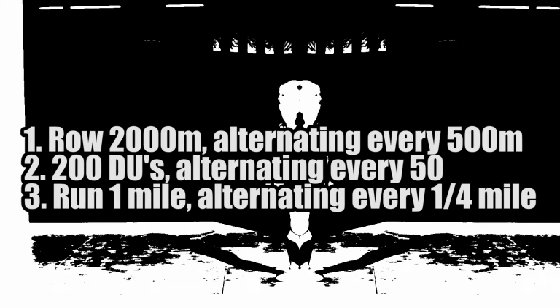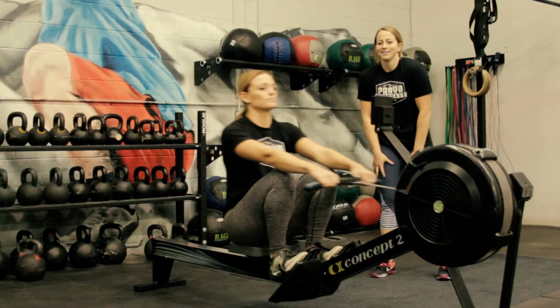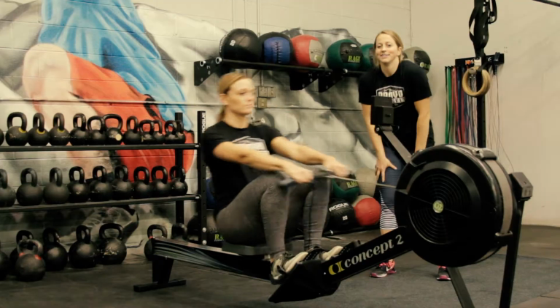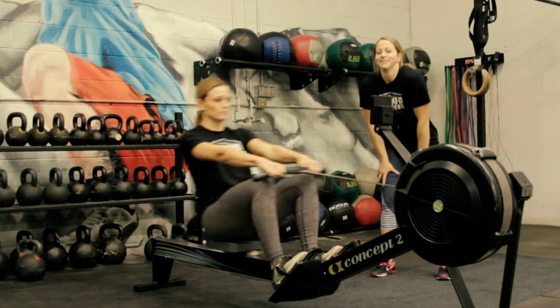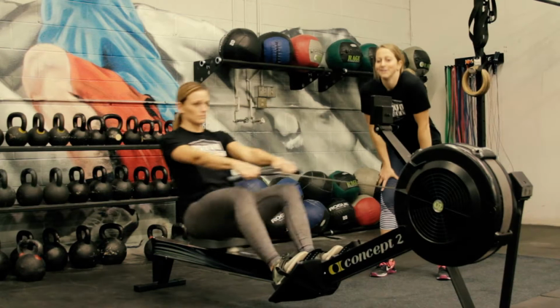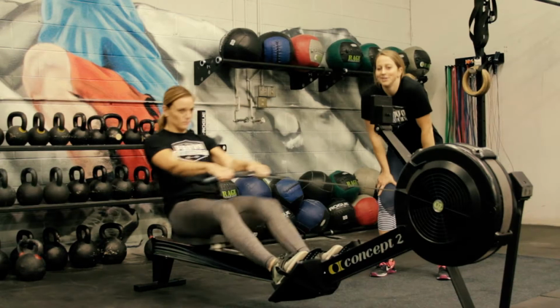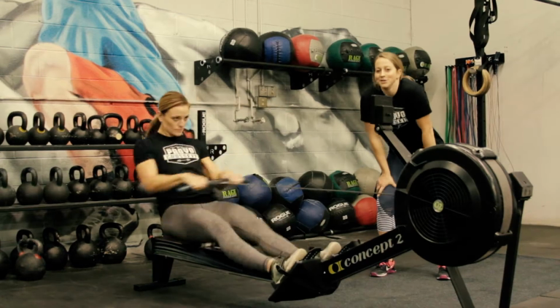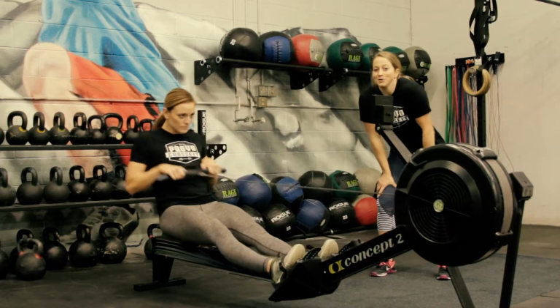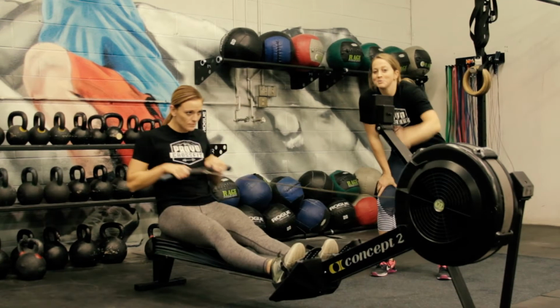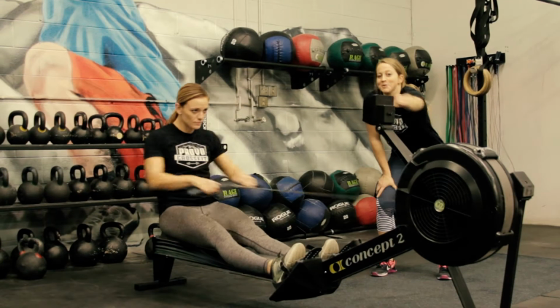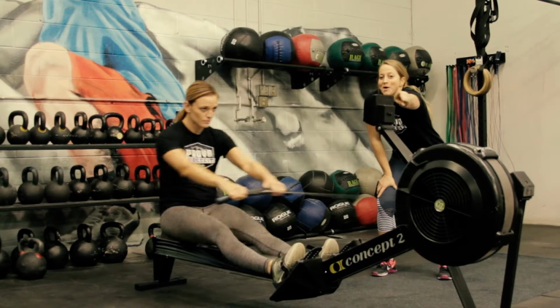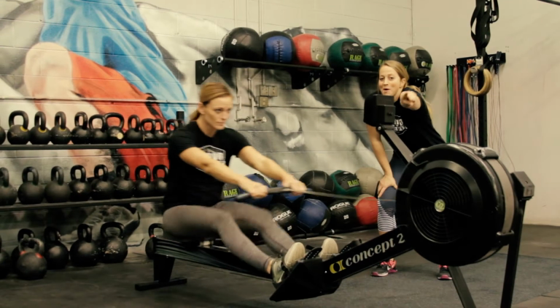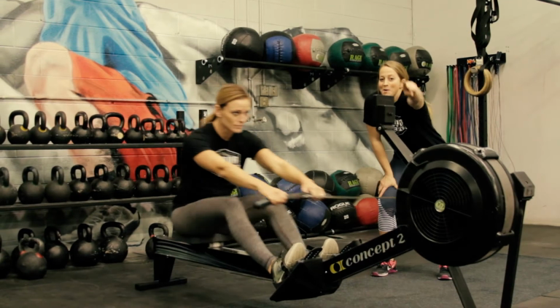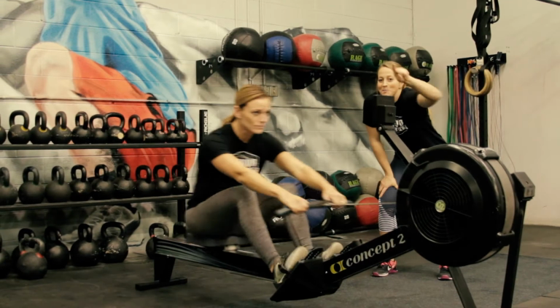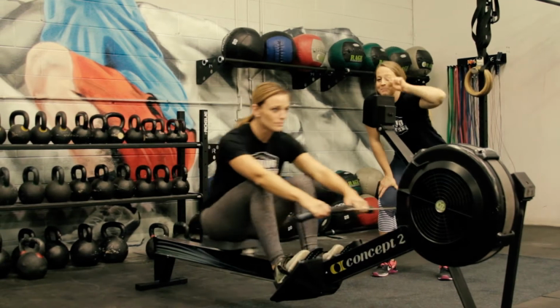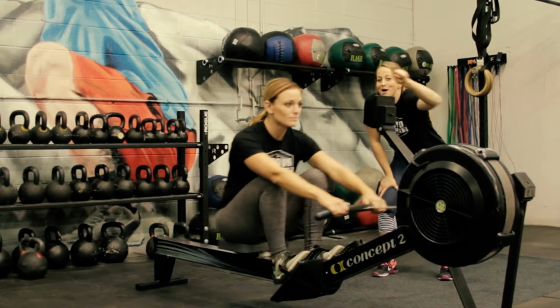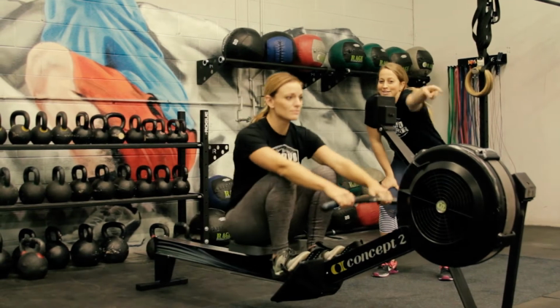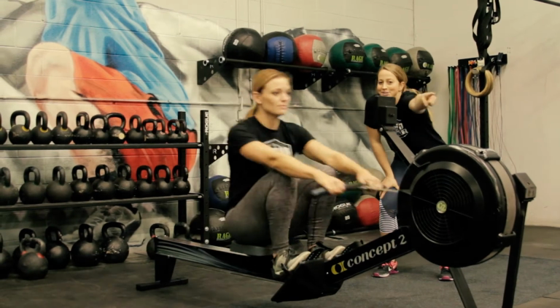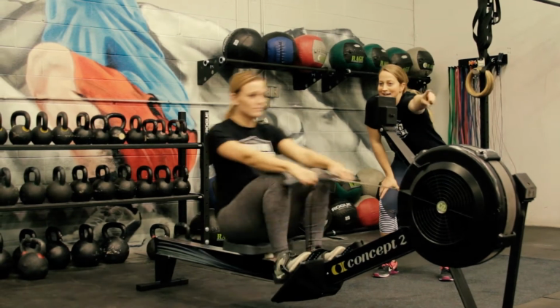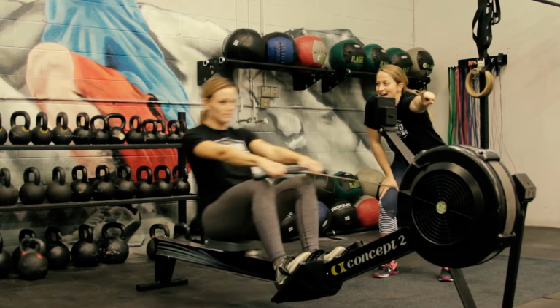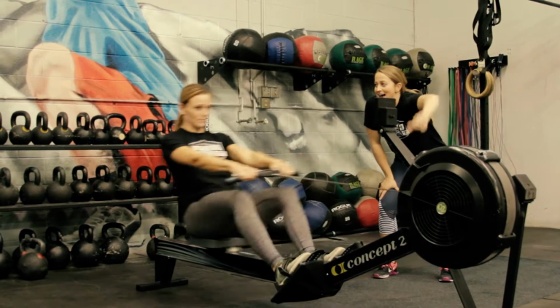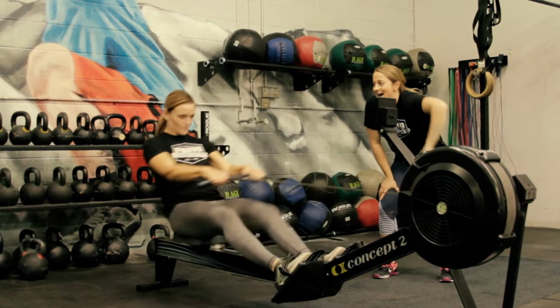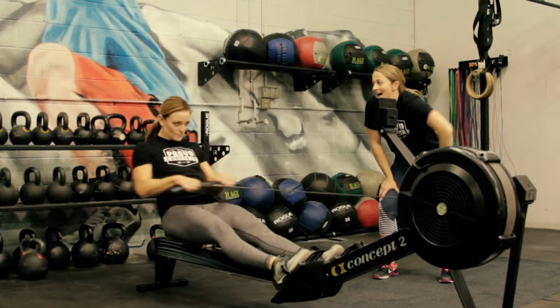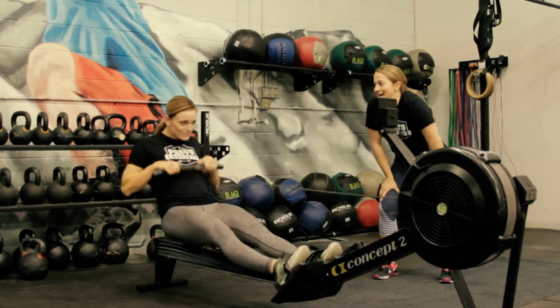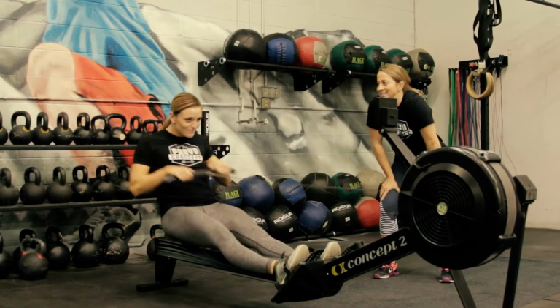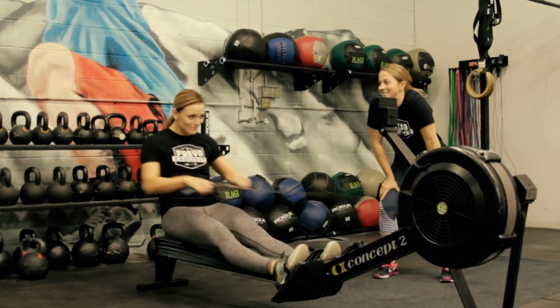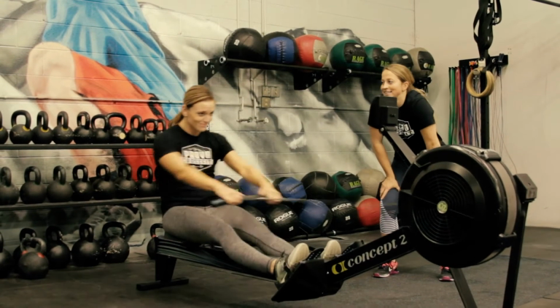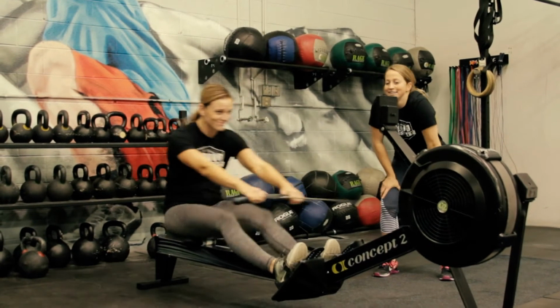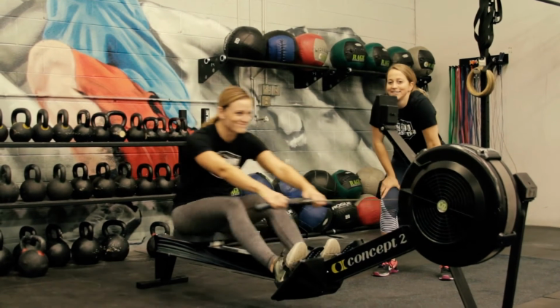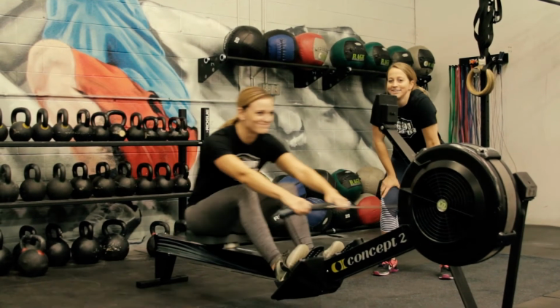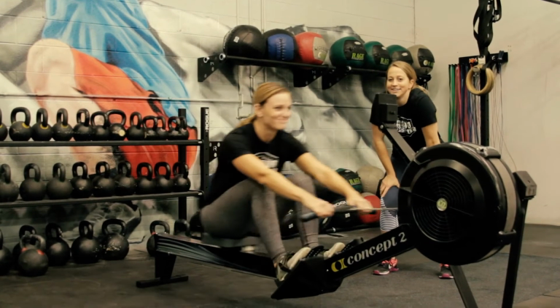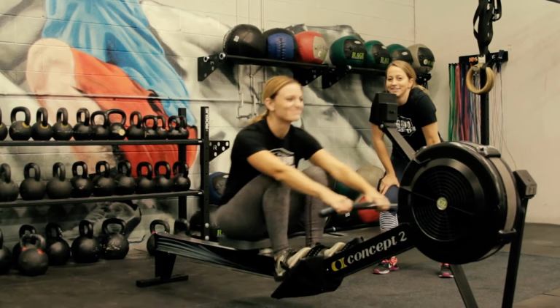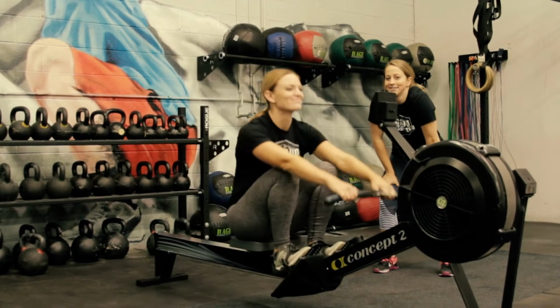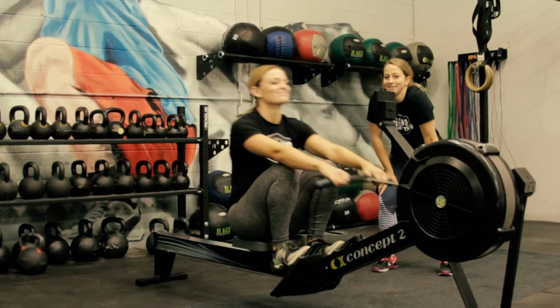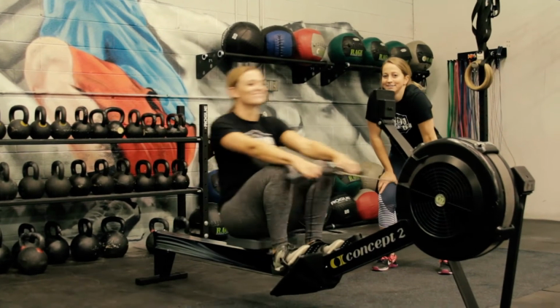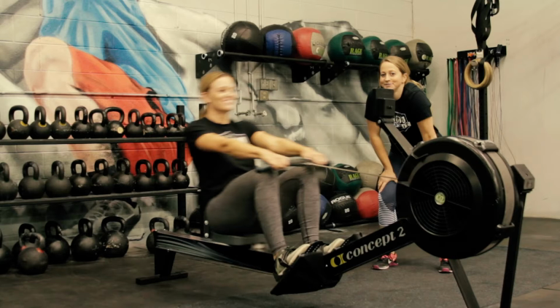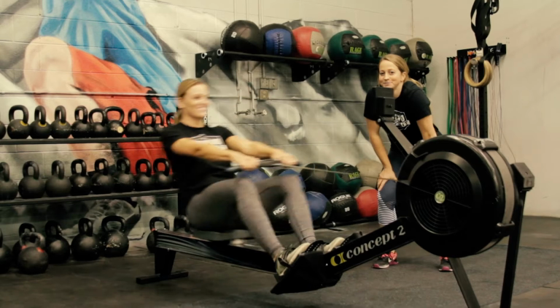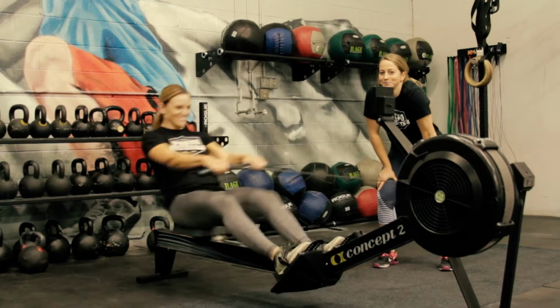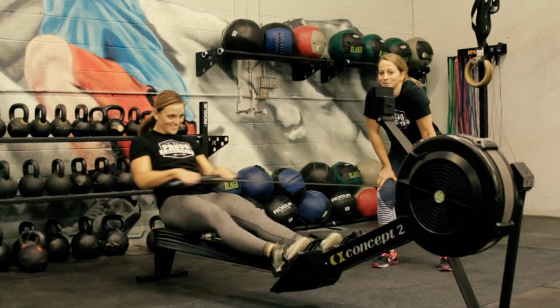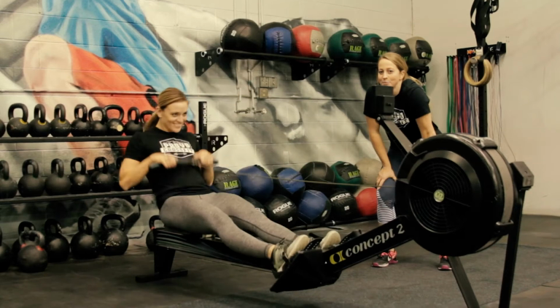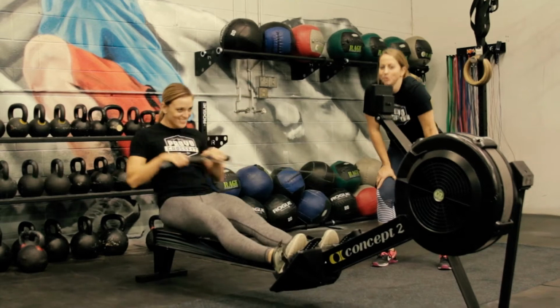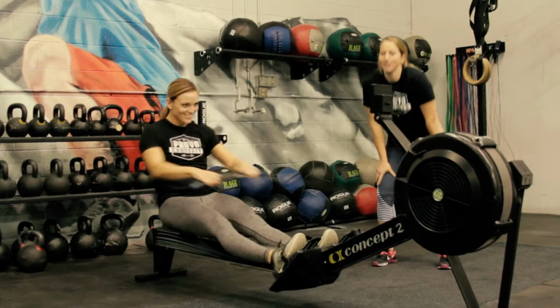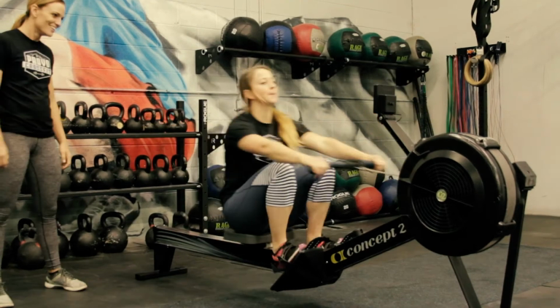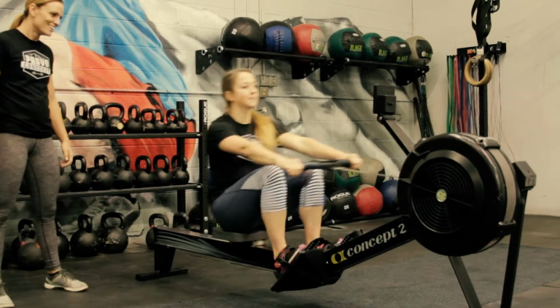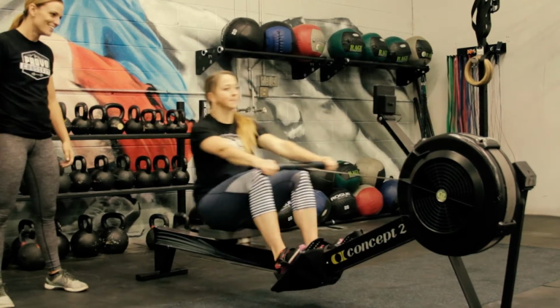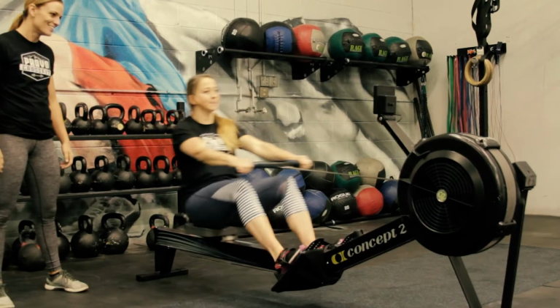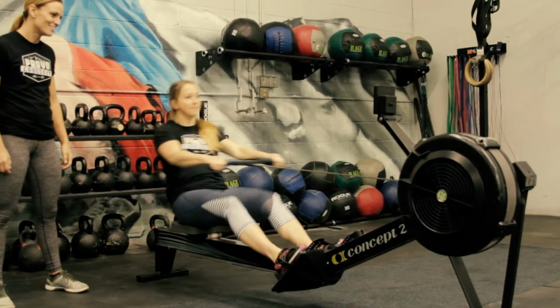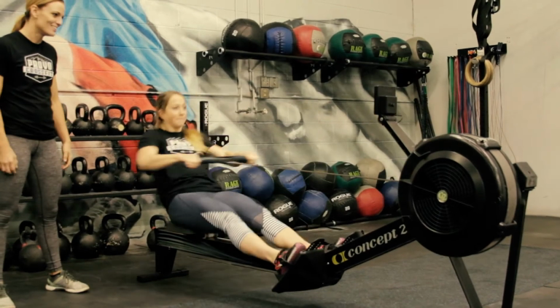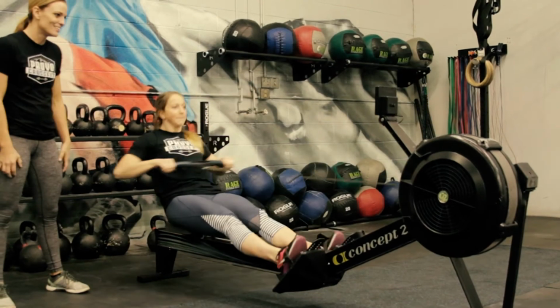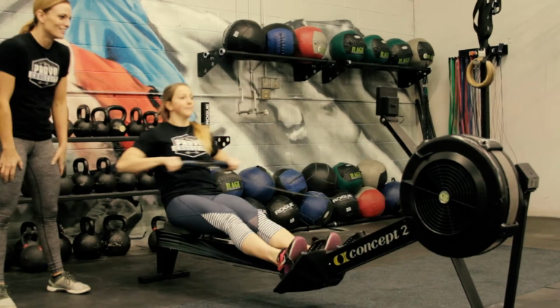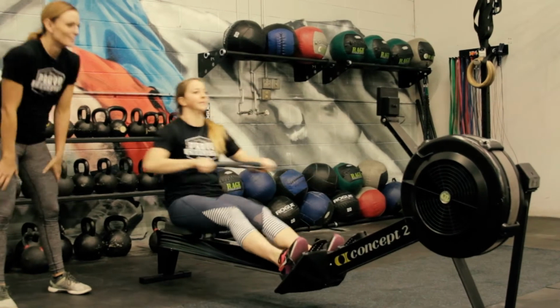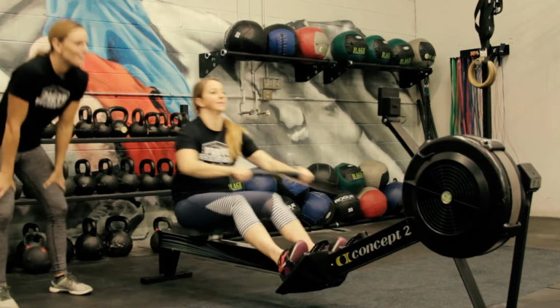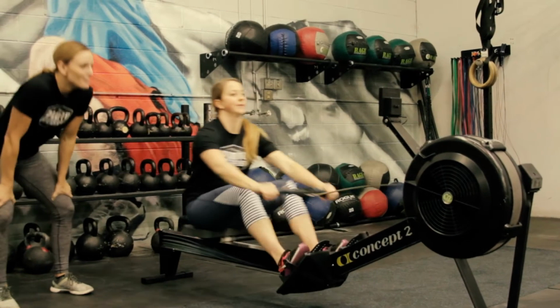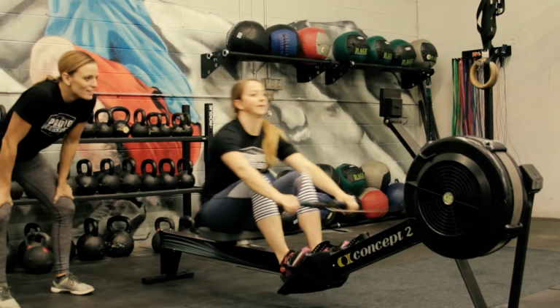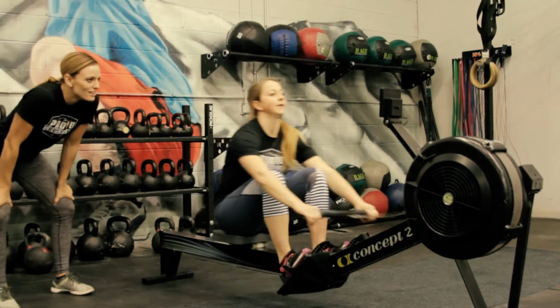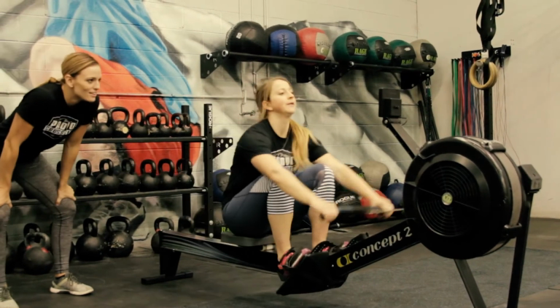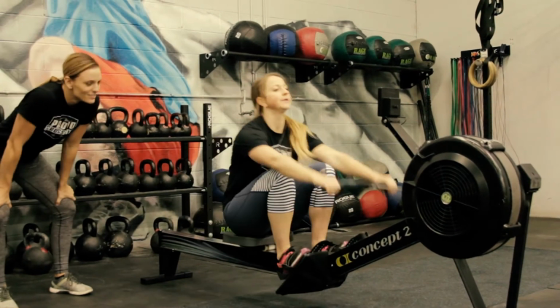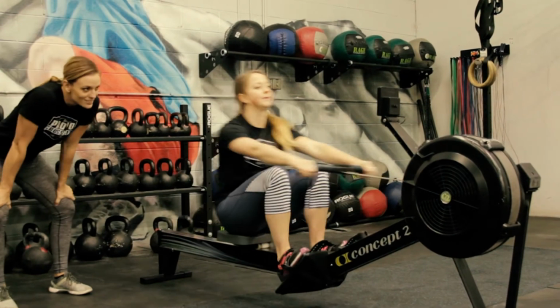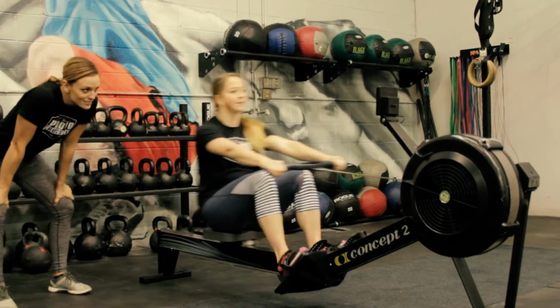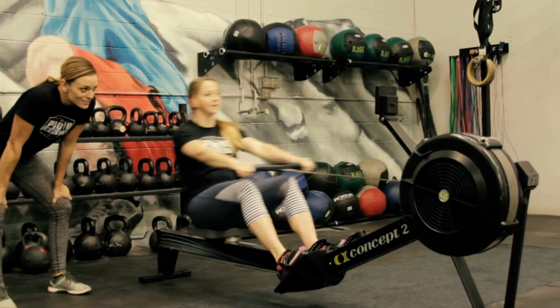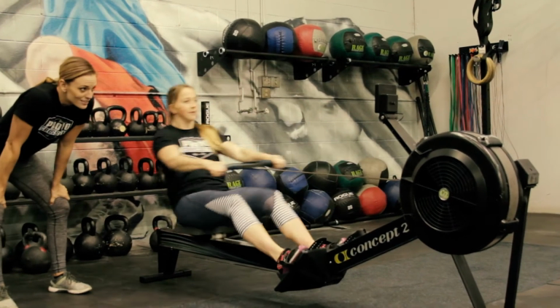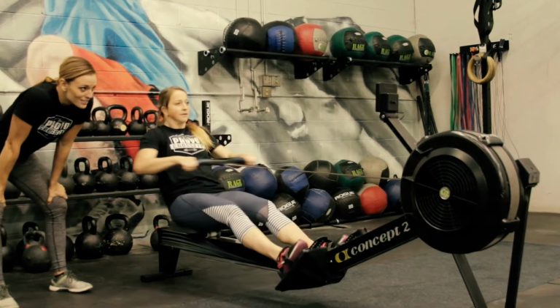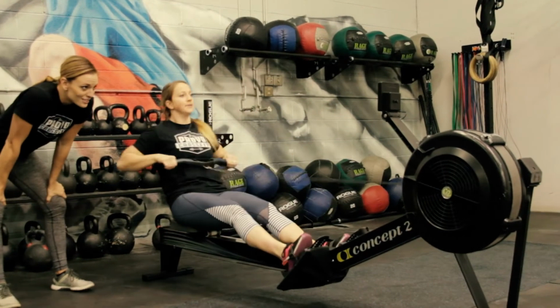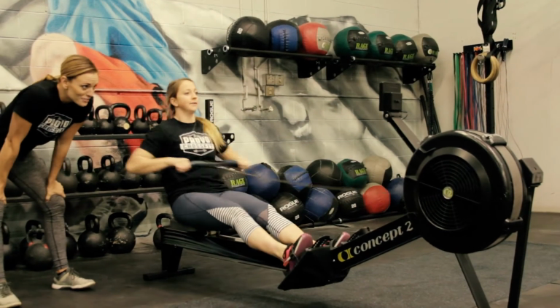For time, the athletes will complete a 2k row, with one athlete working at a time and switching every 500 meters.